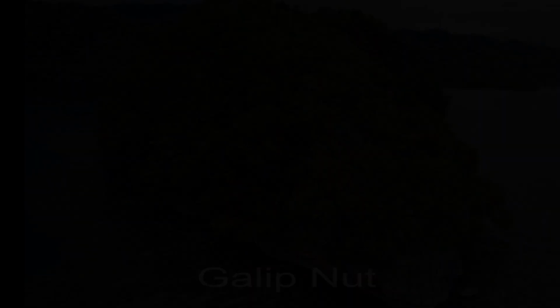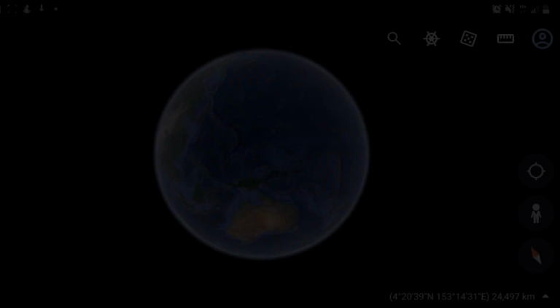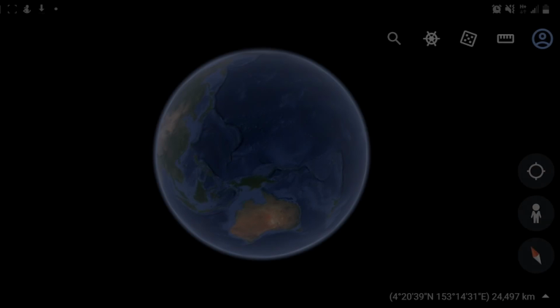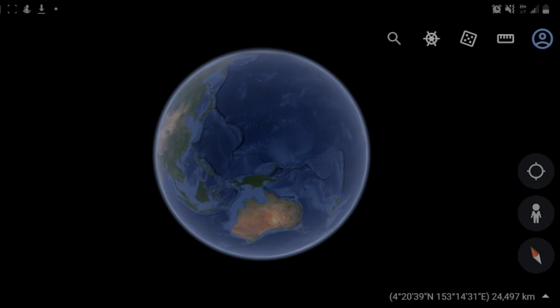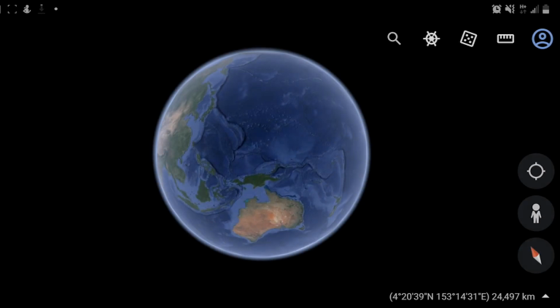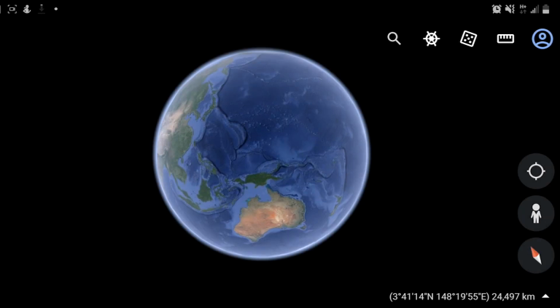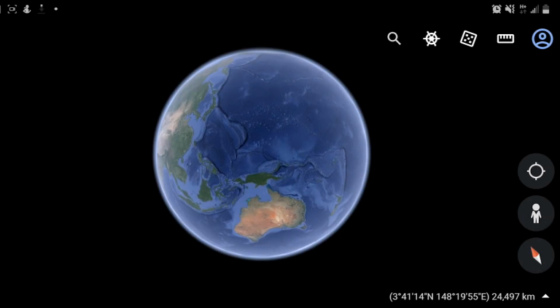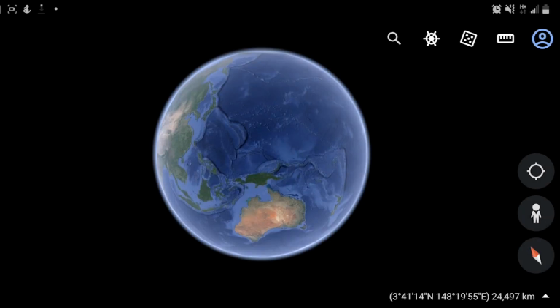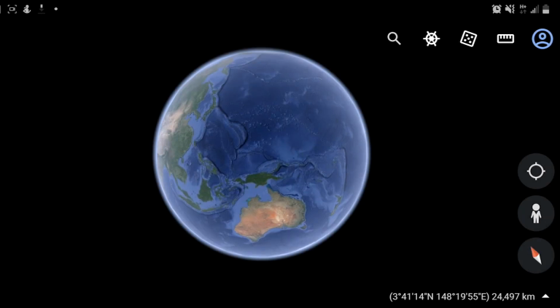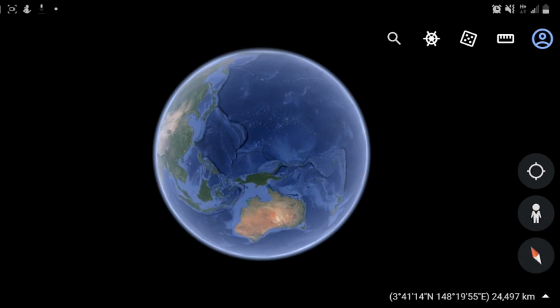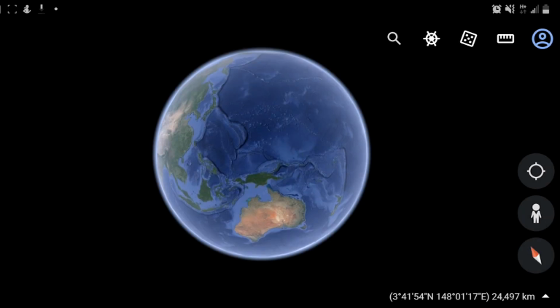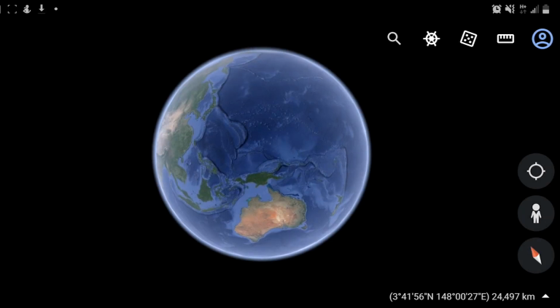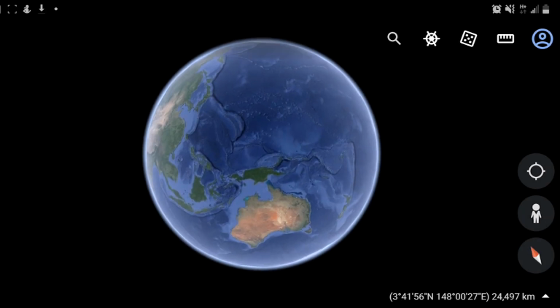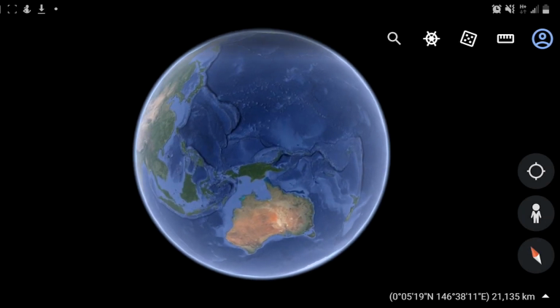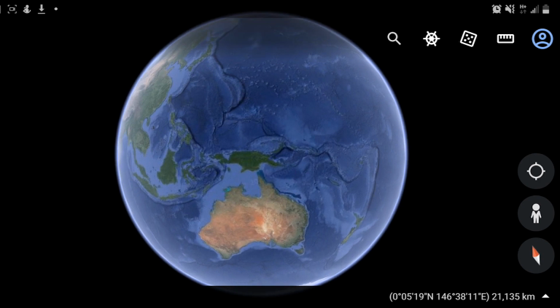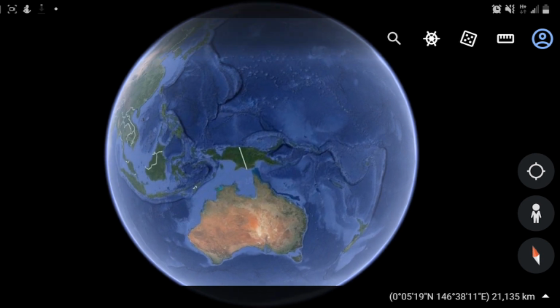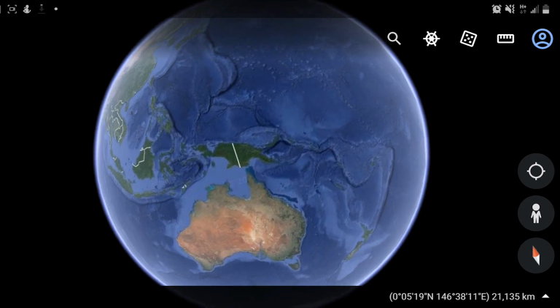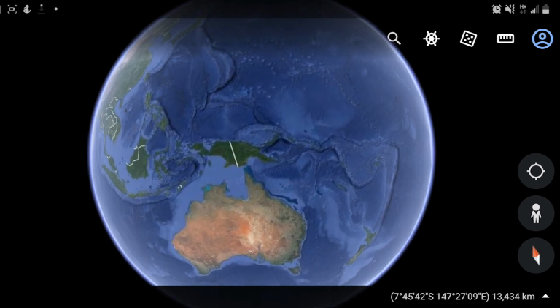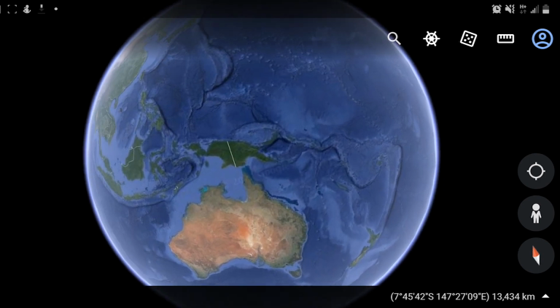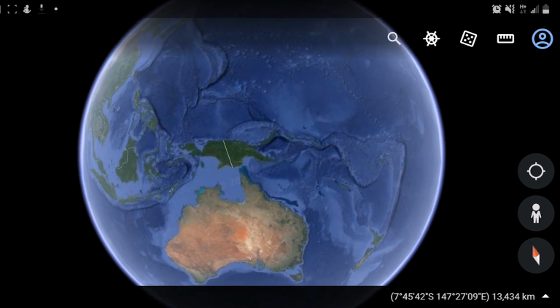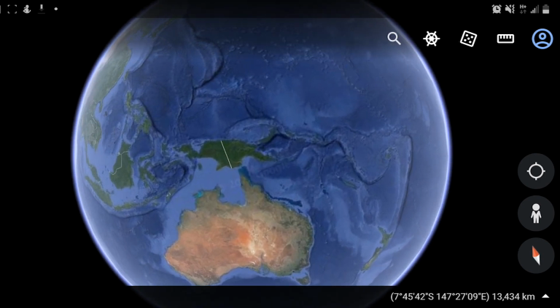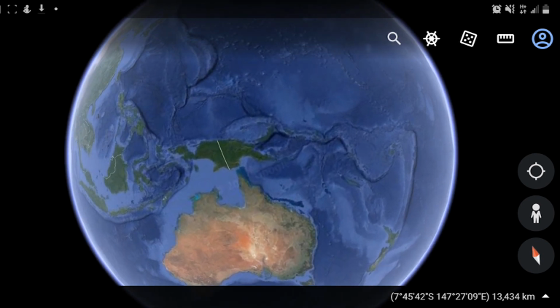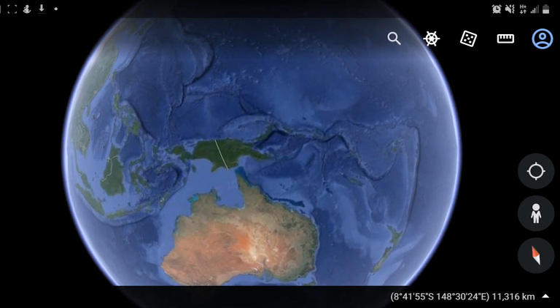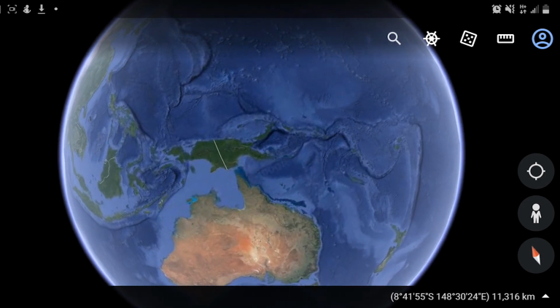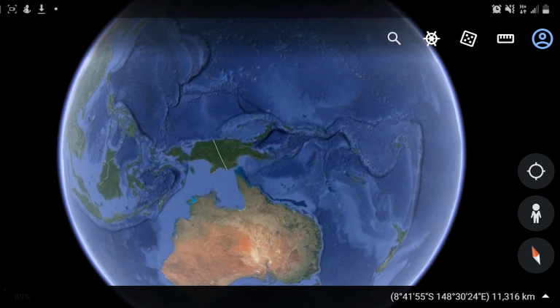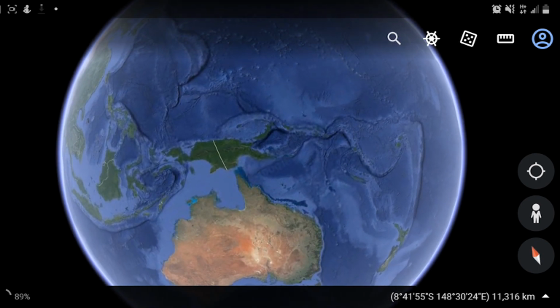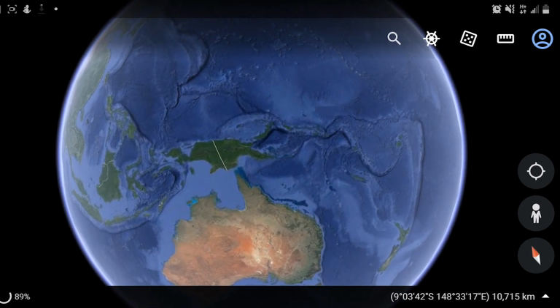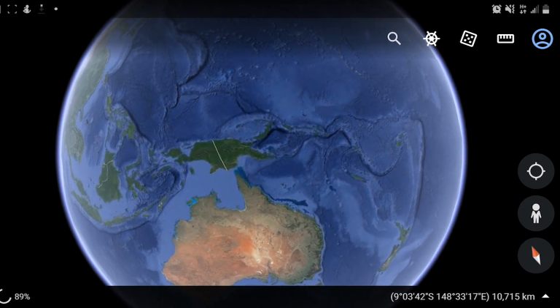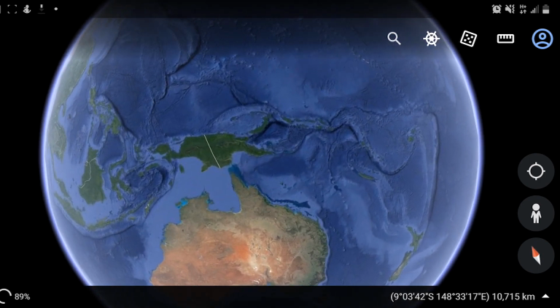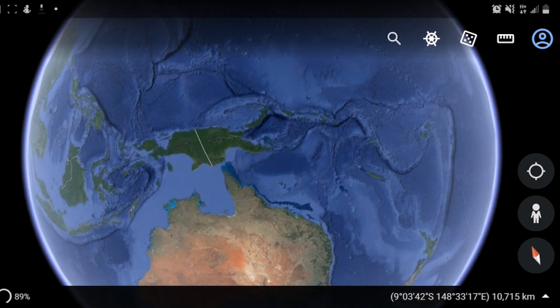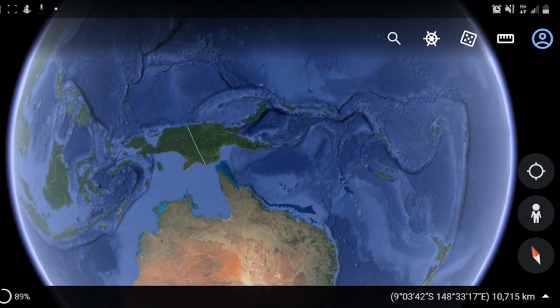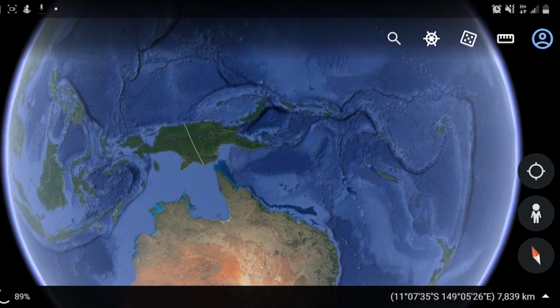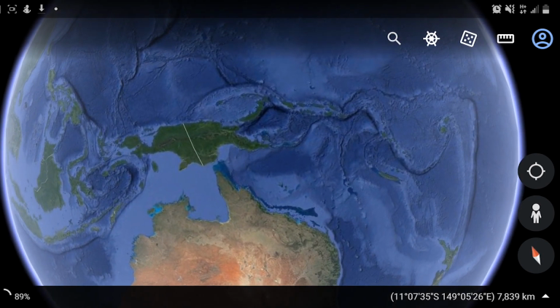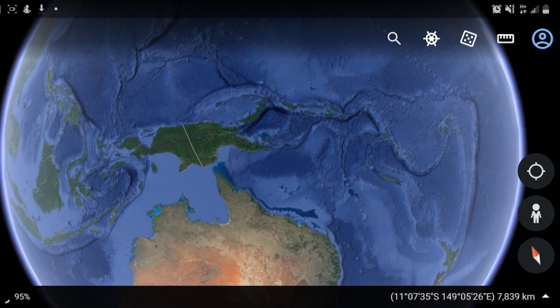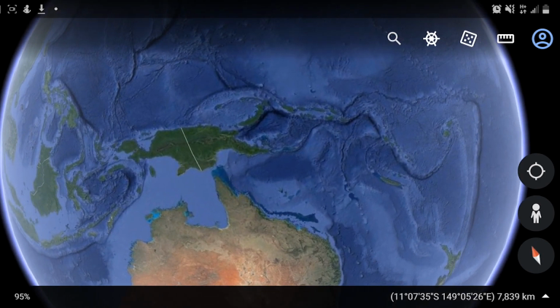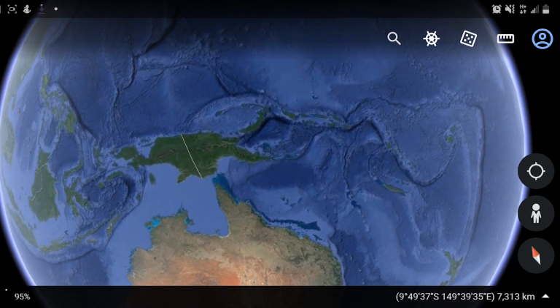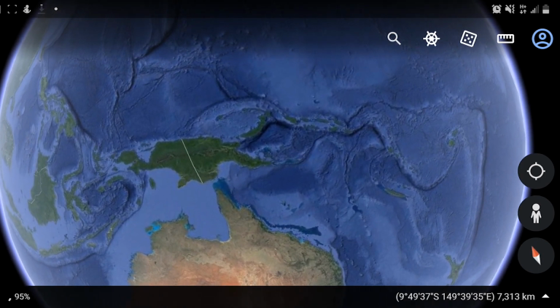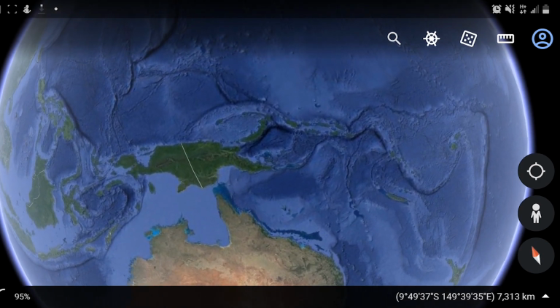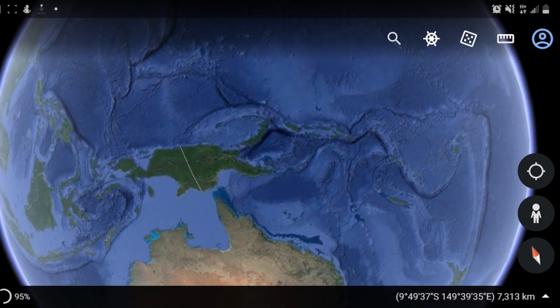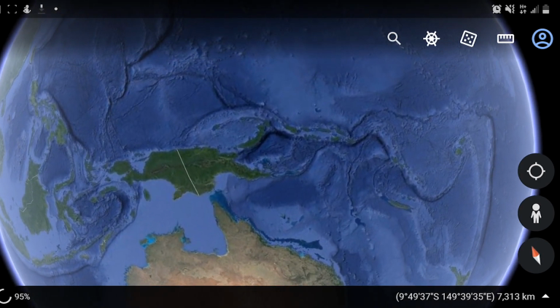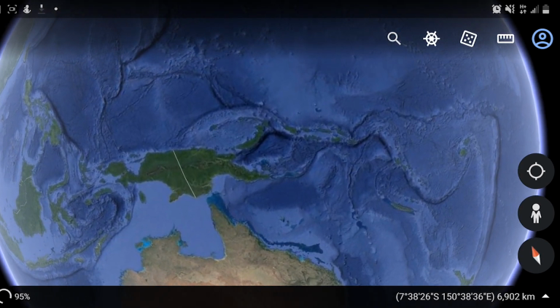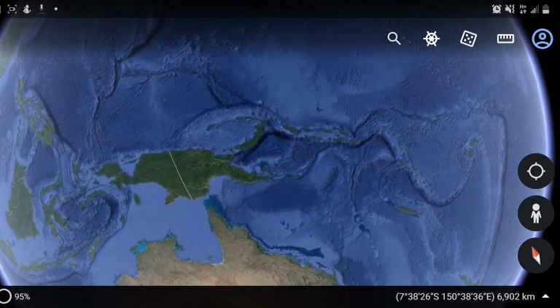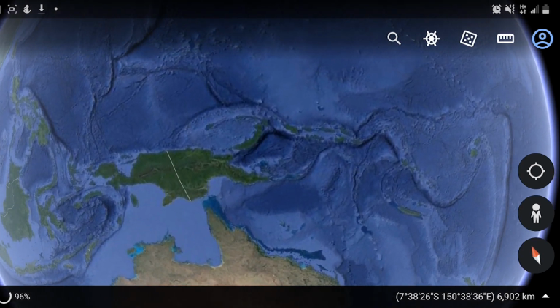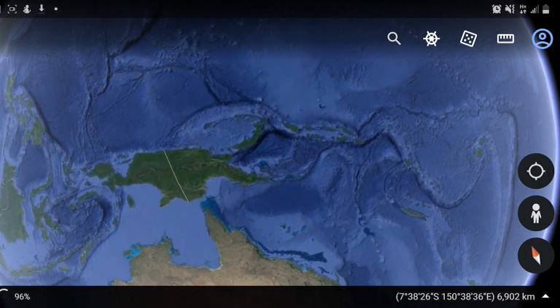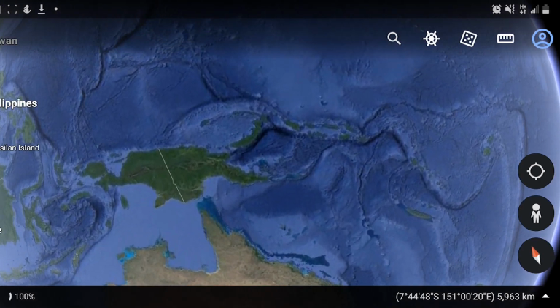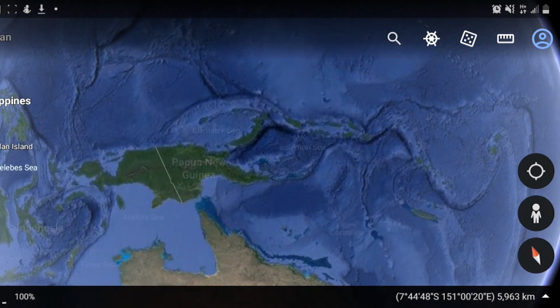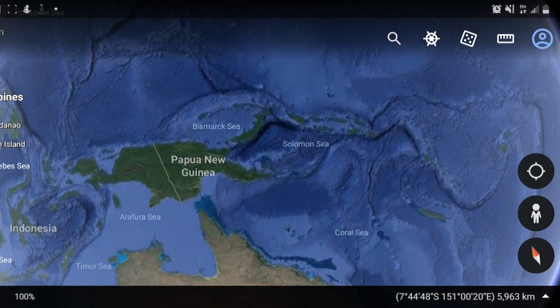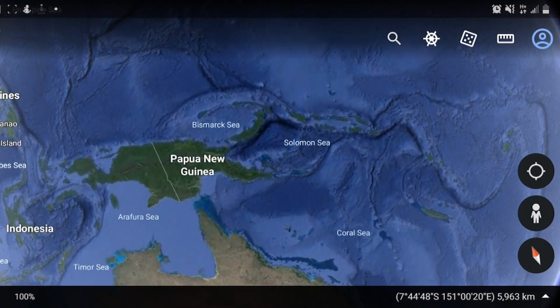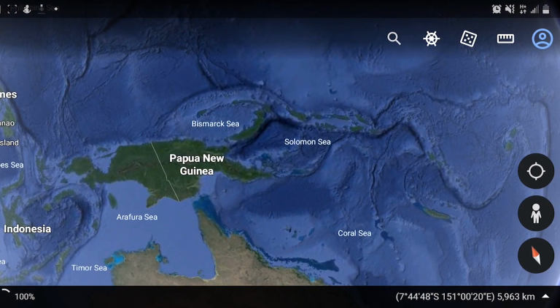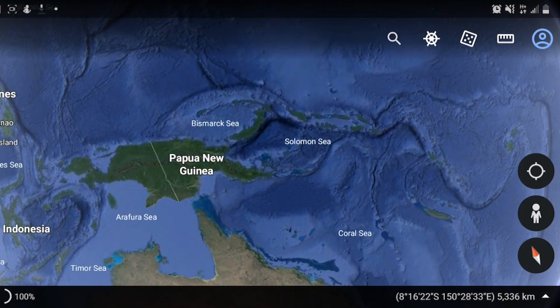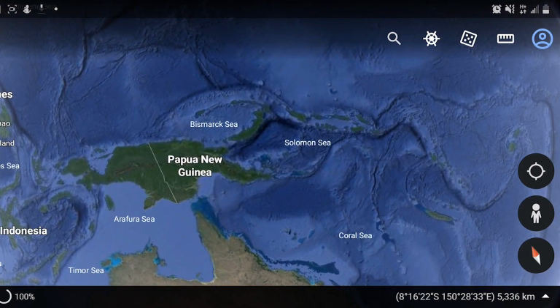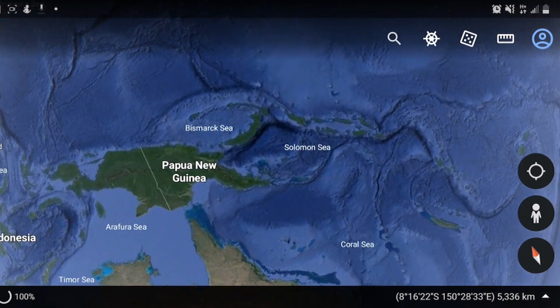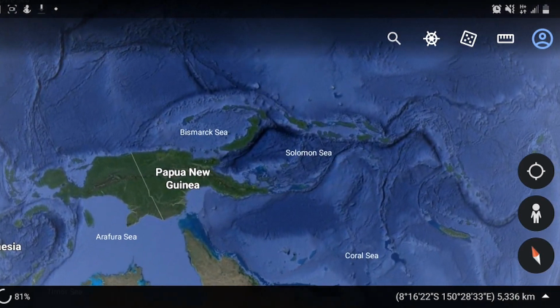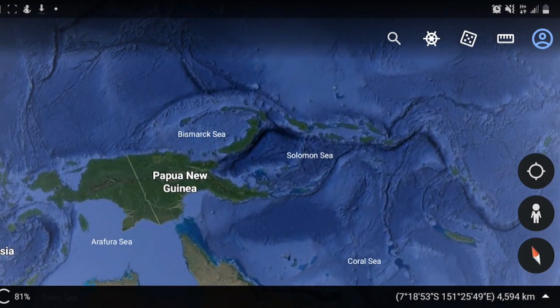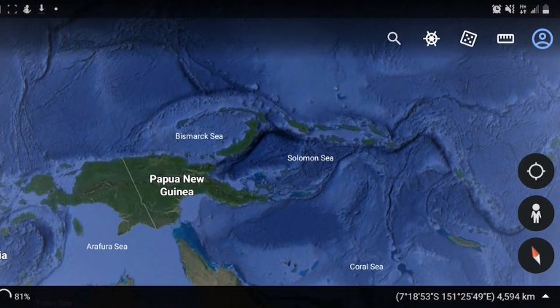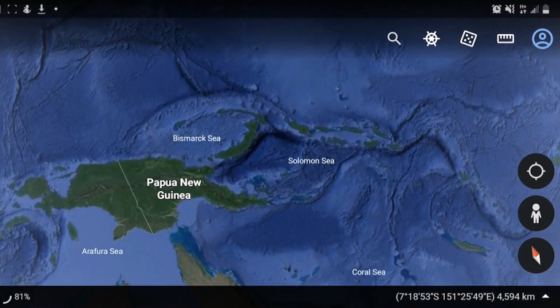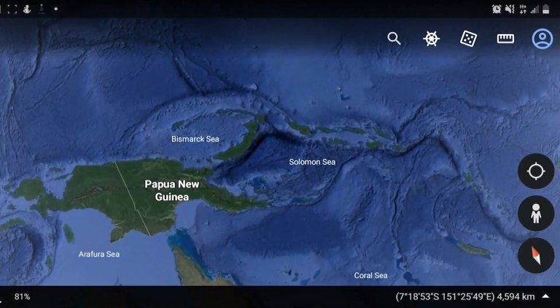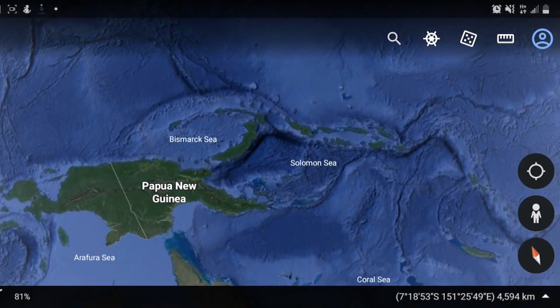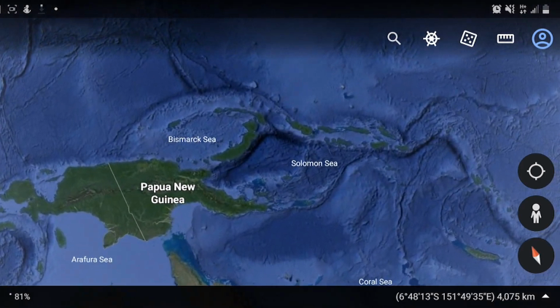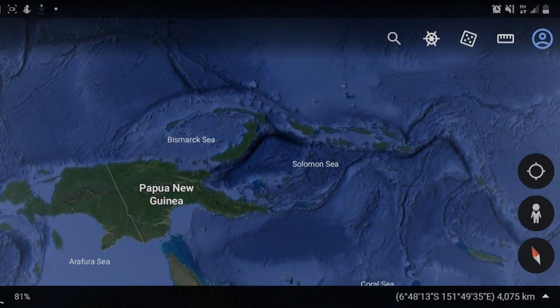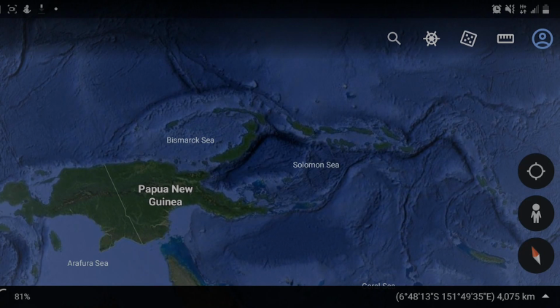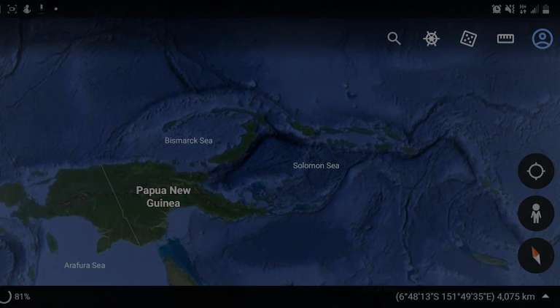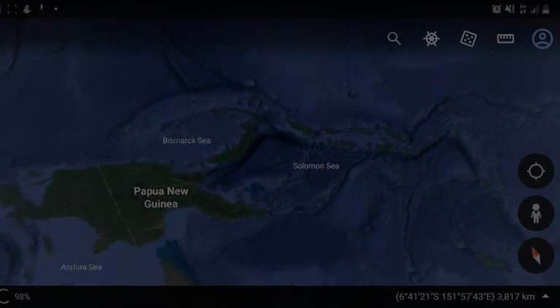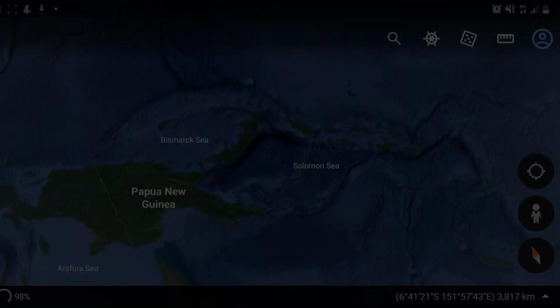Papua New Guinea is a country in the South Pacific region, located south of the equator. The country shares a border with Indonesia.